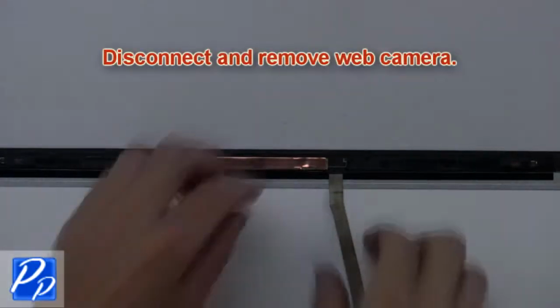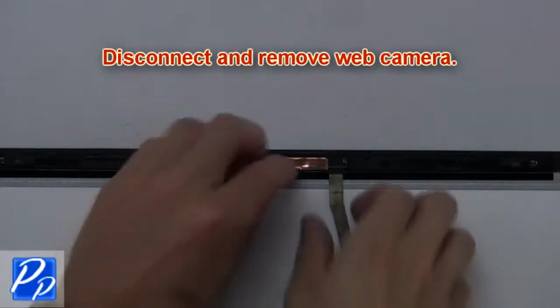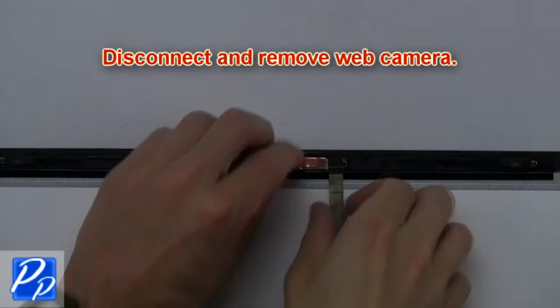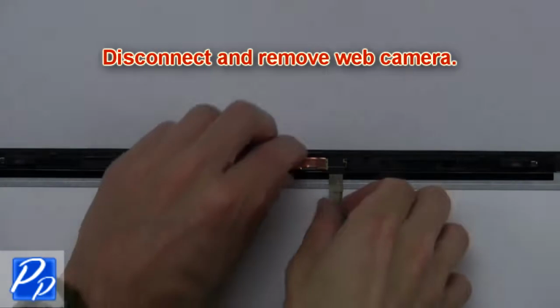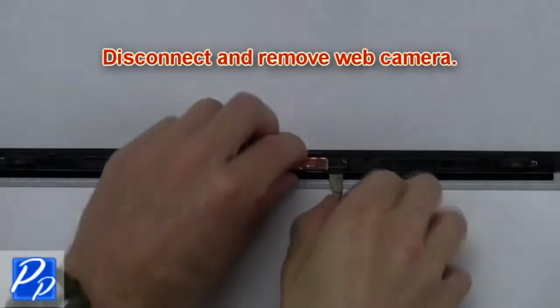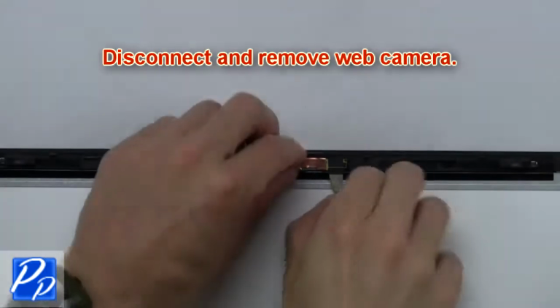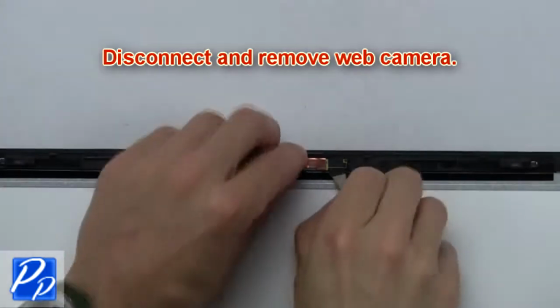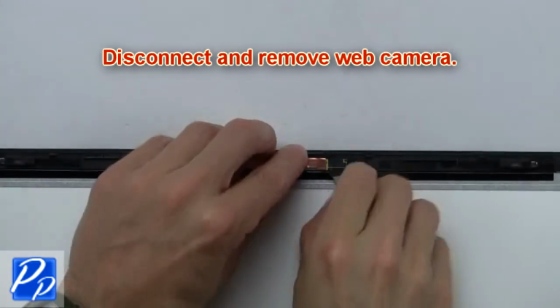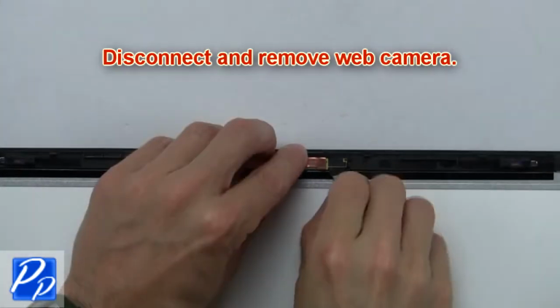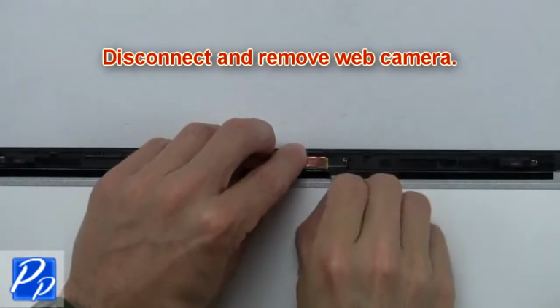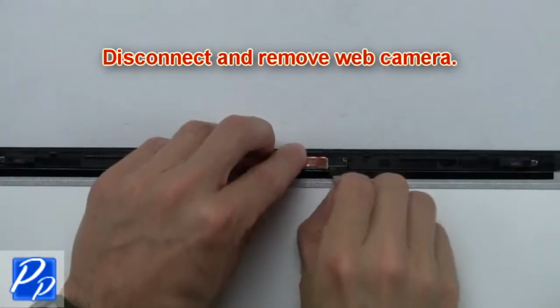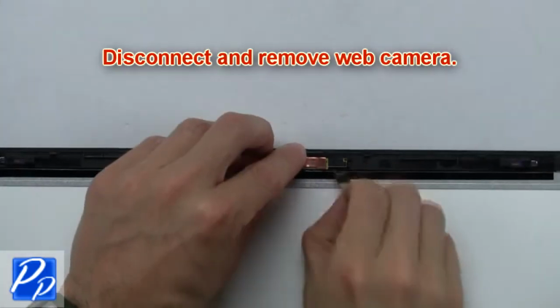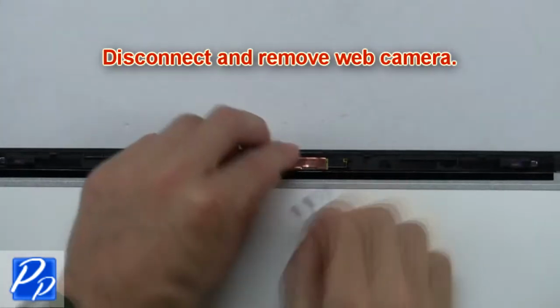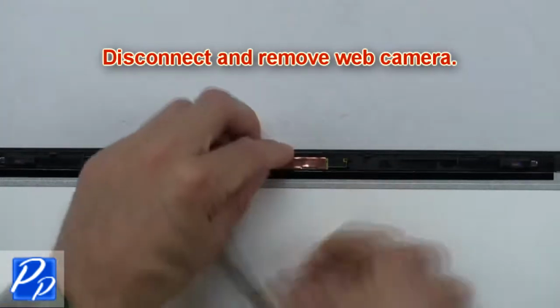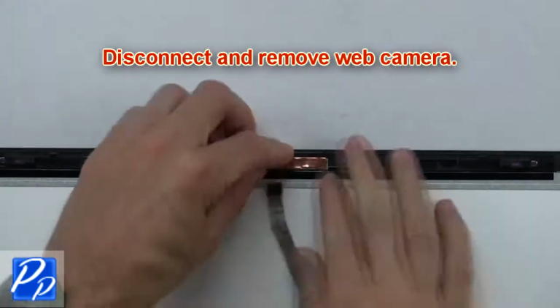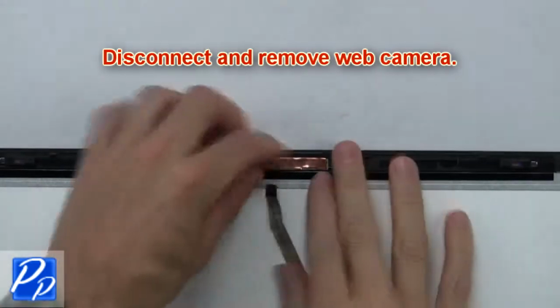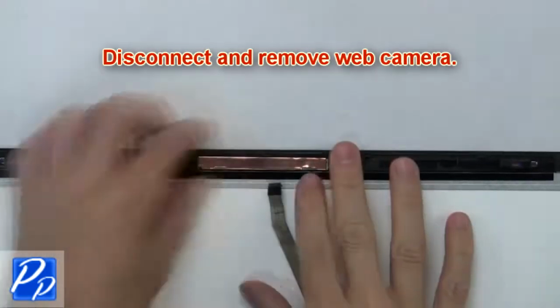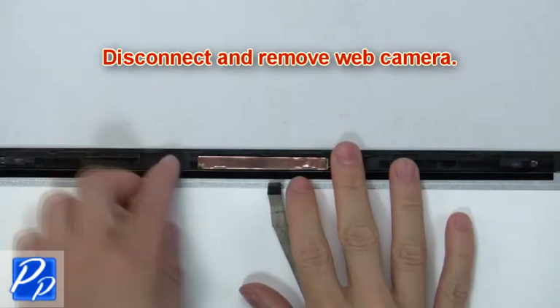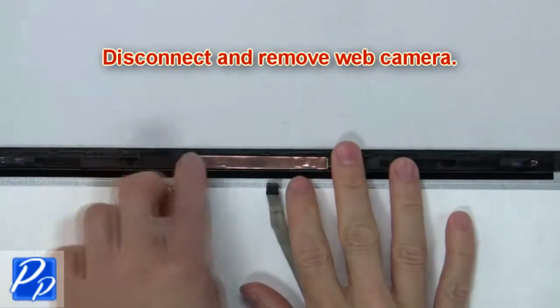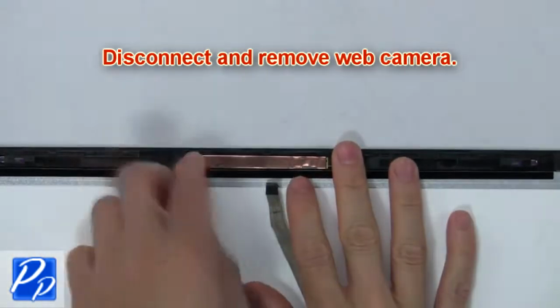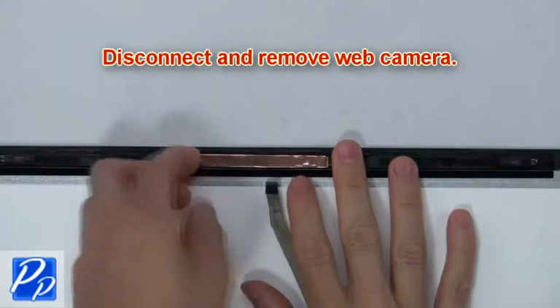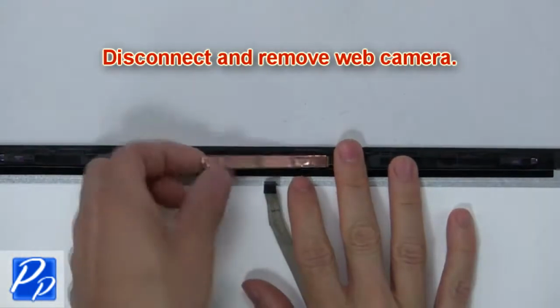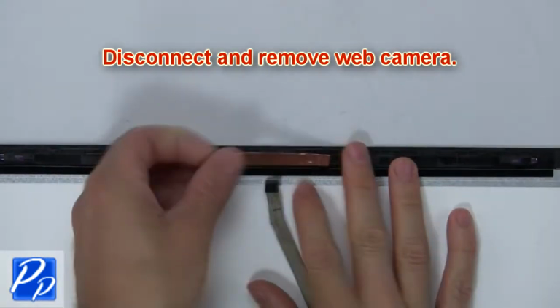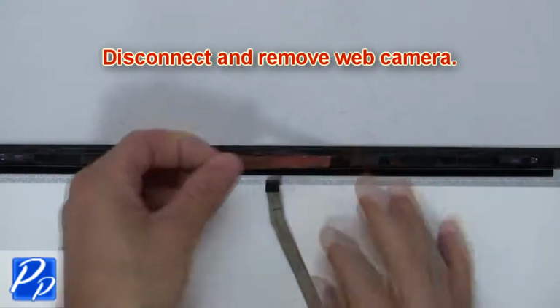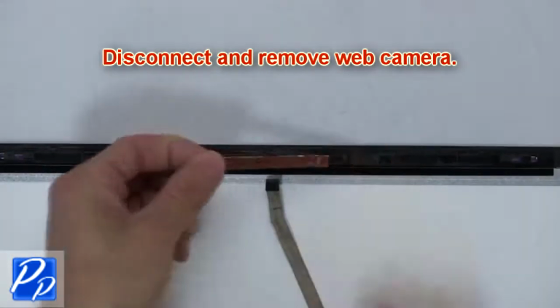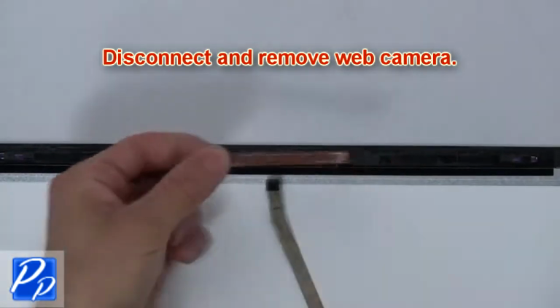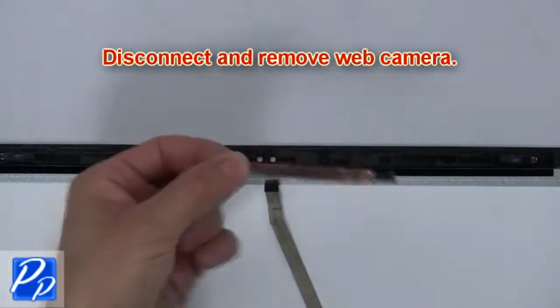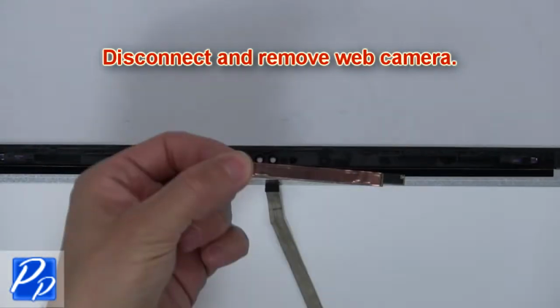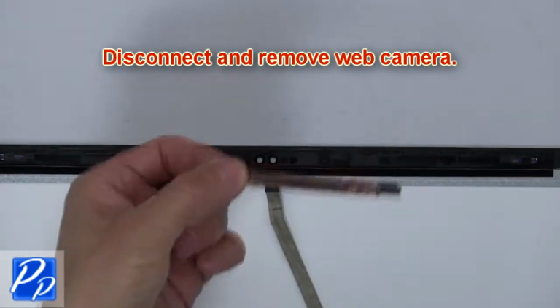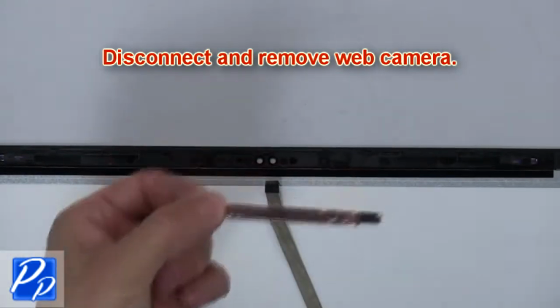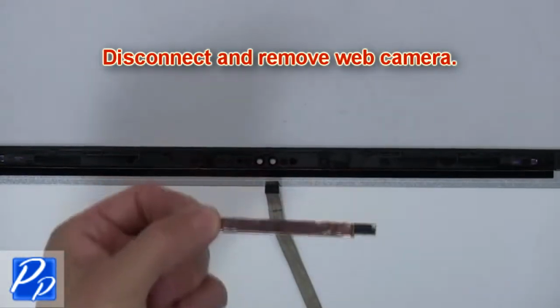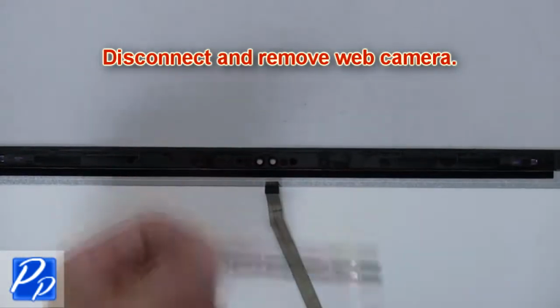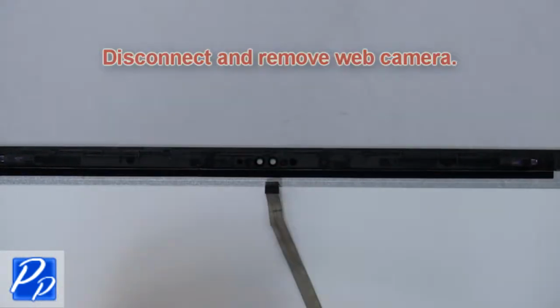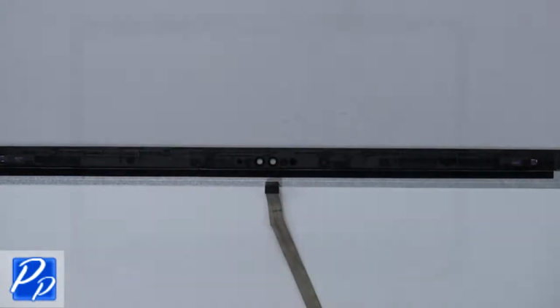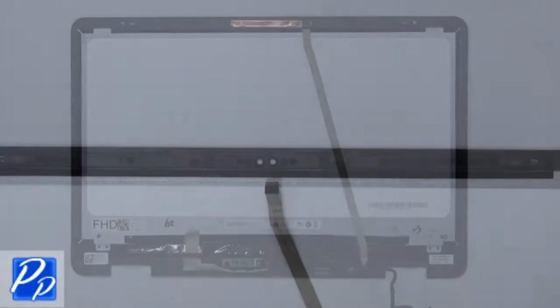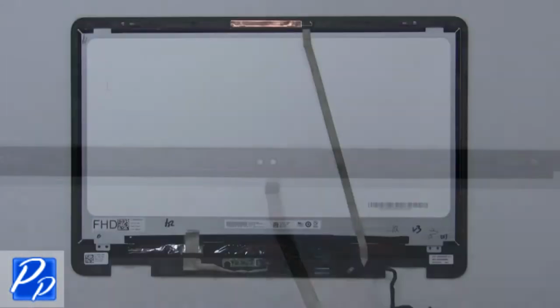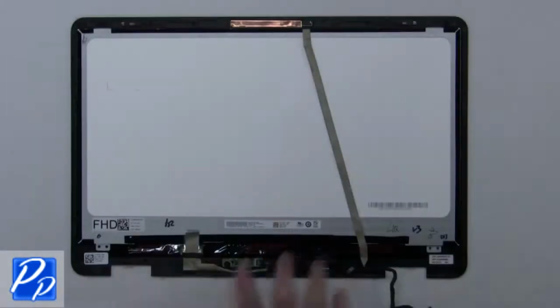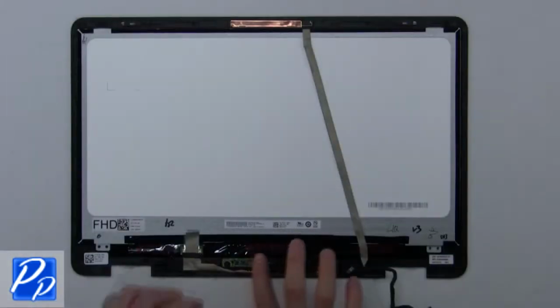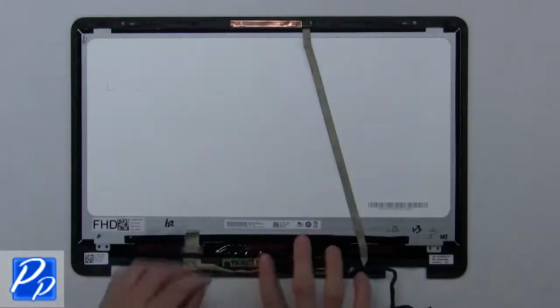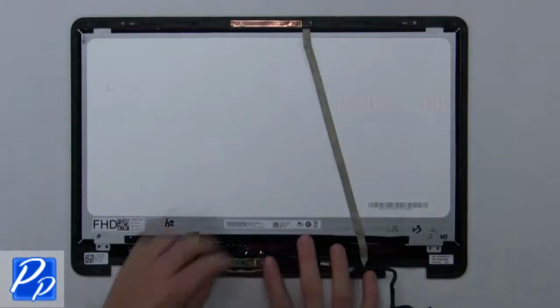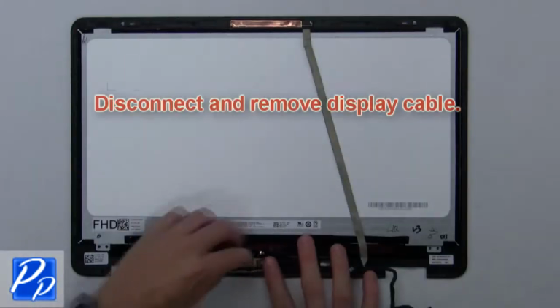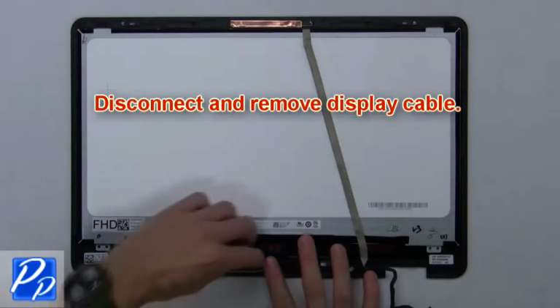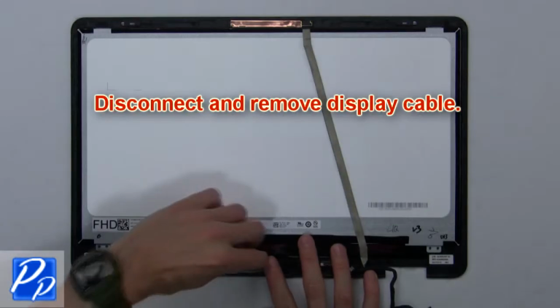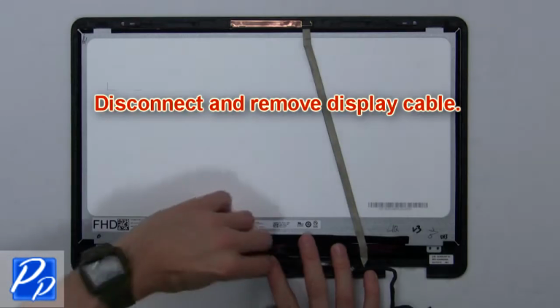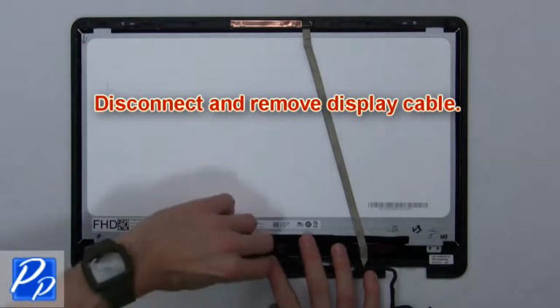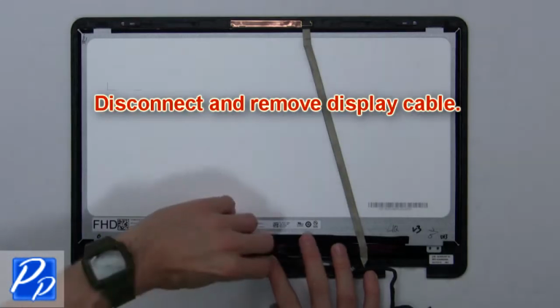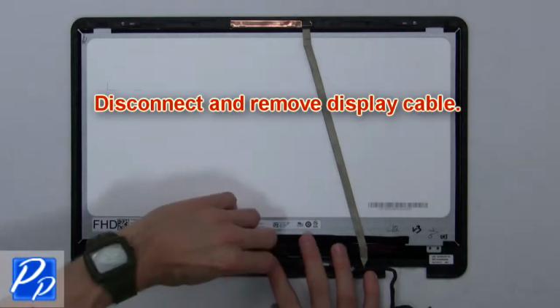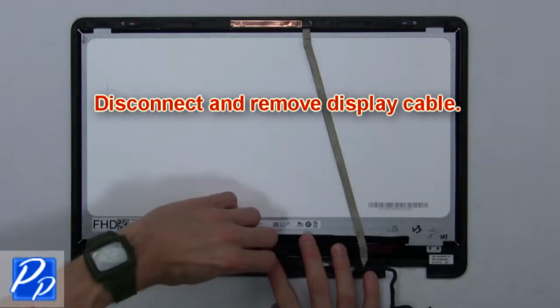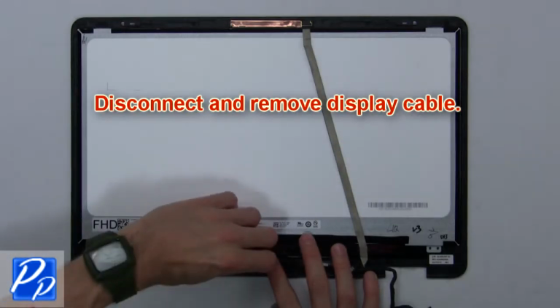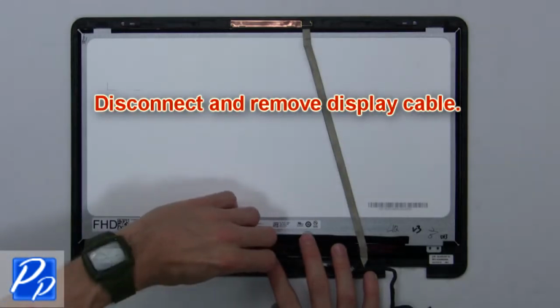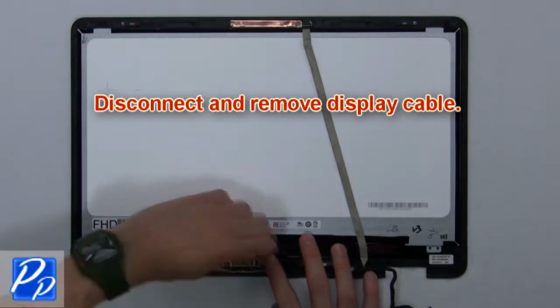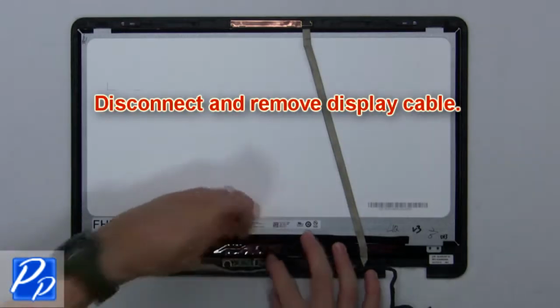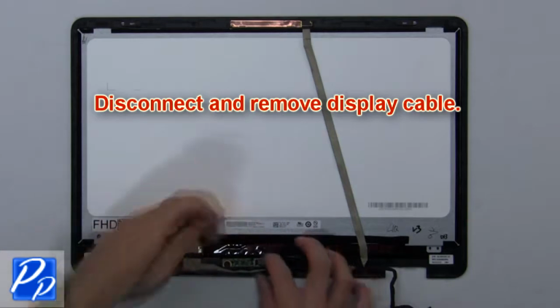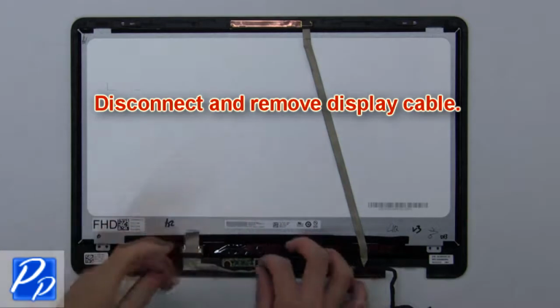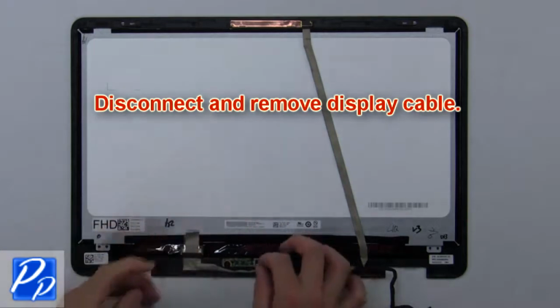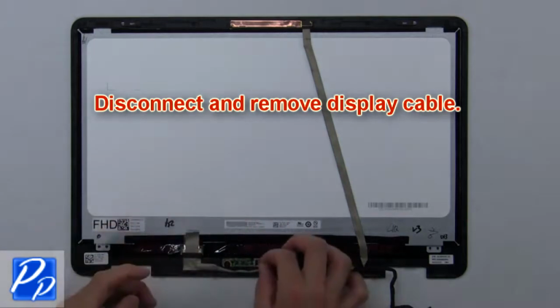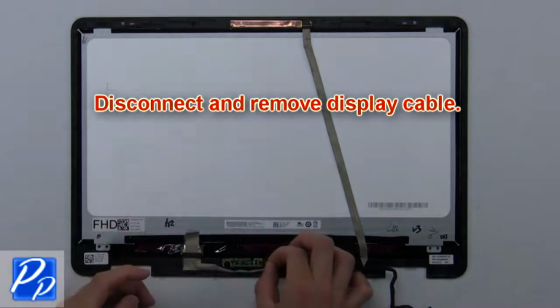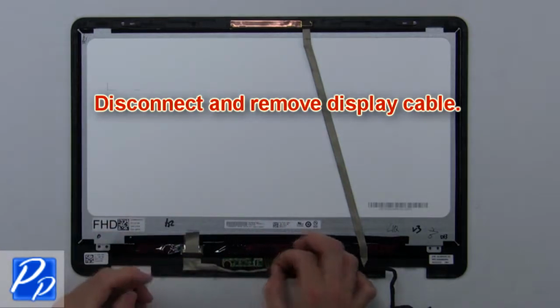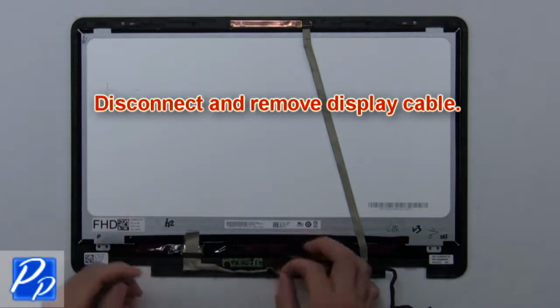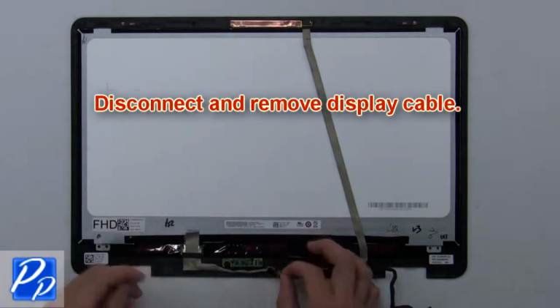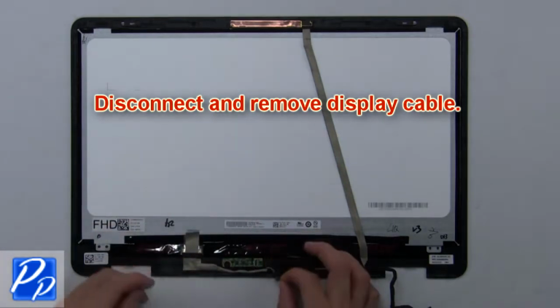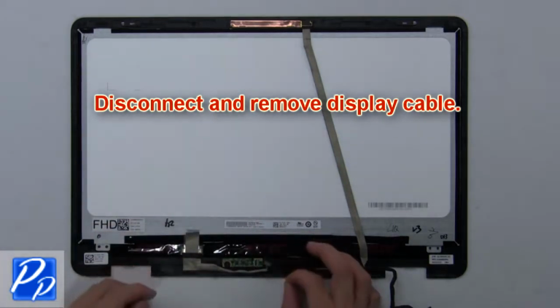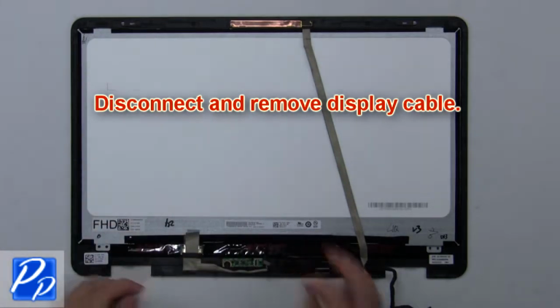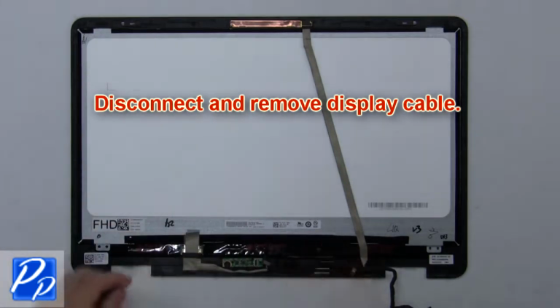Now disconnect and remove the web camera. Then disconnect and remove the LCD cable.